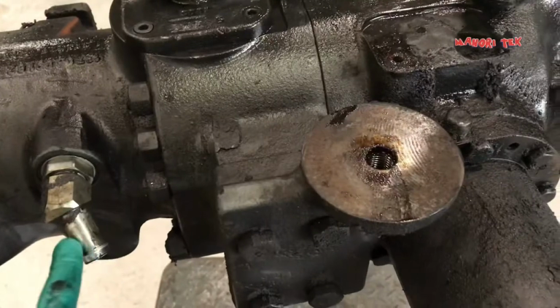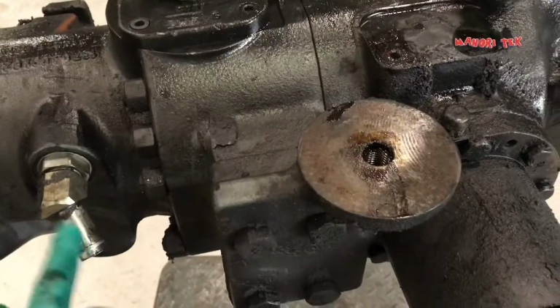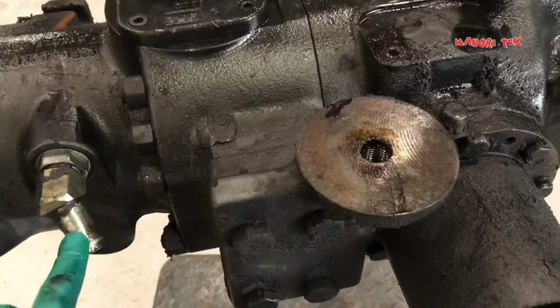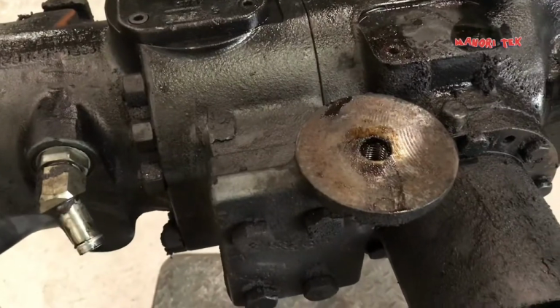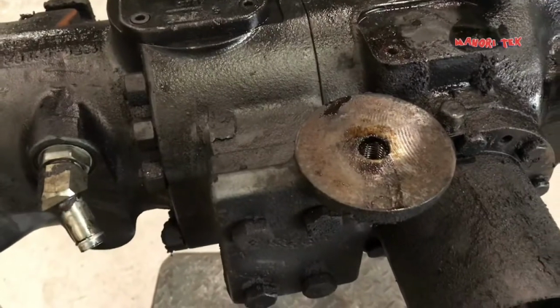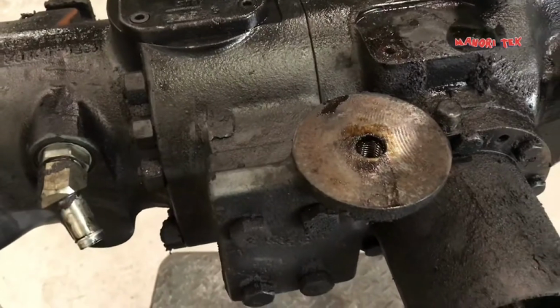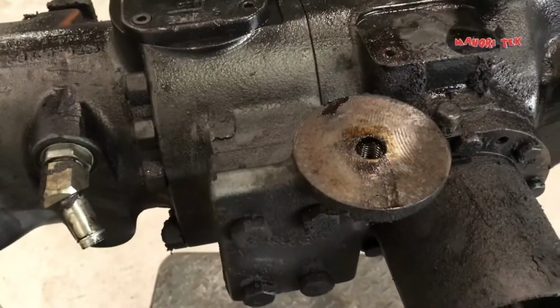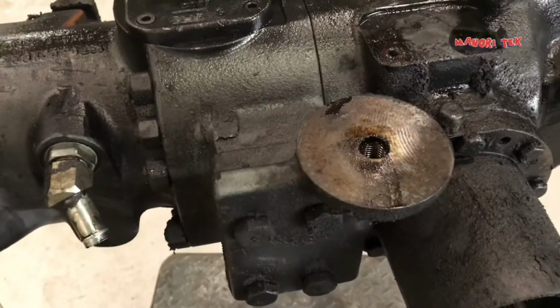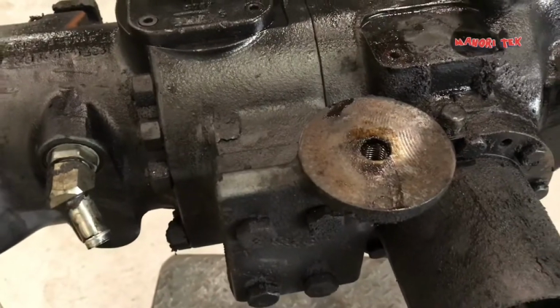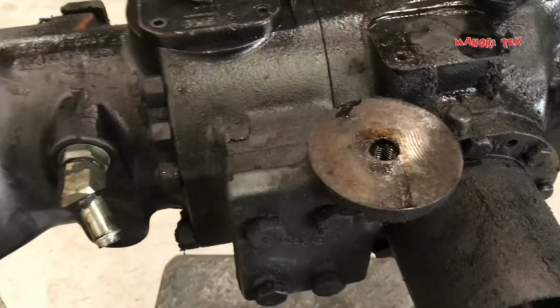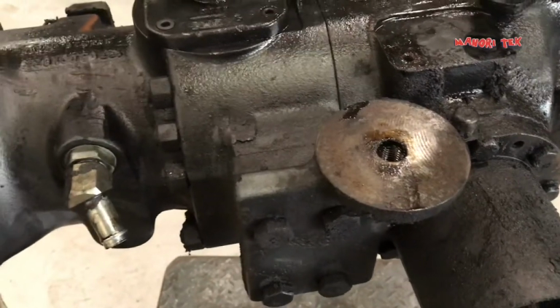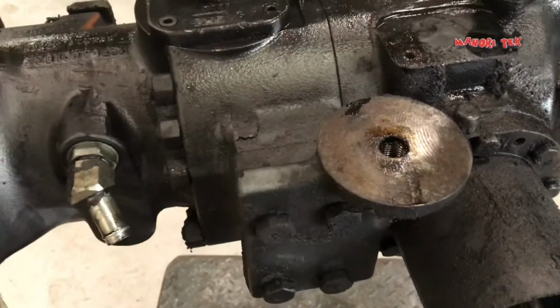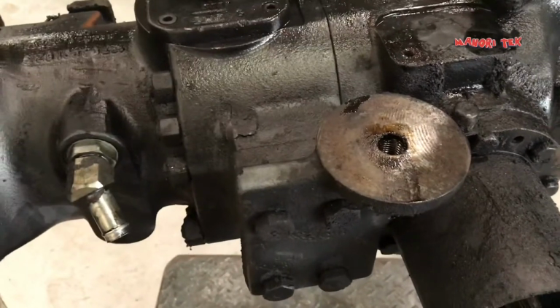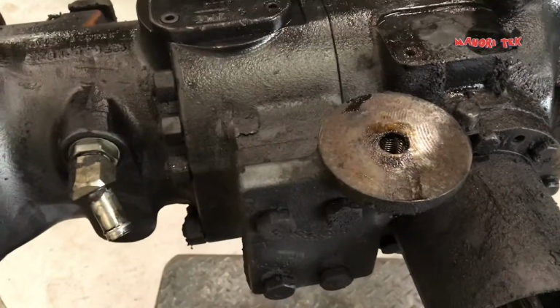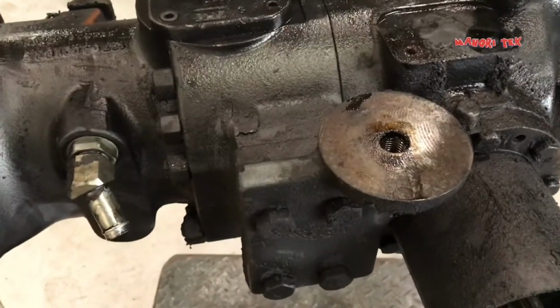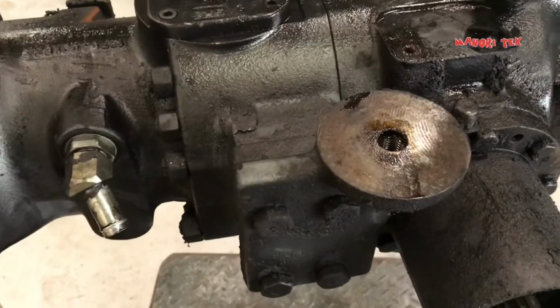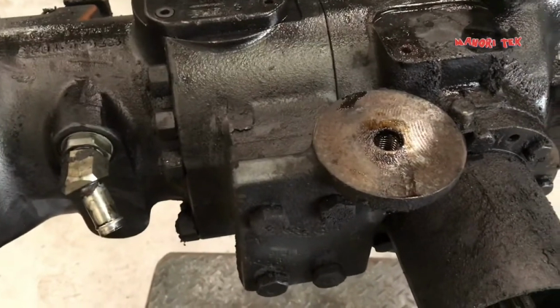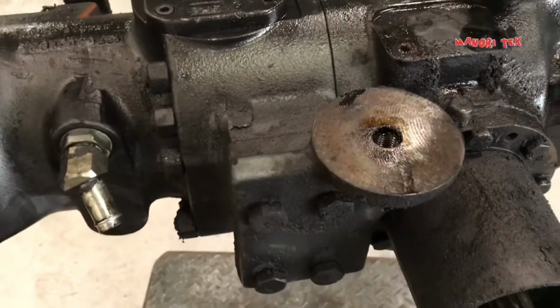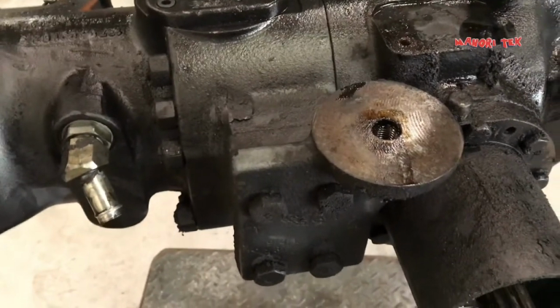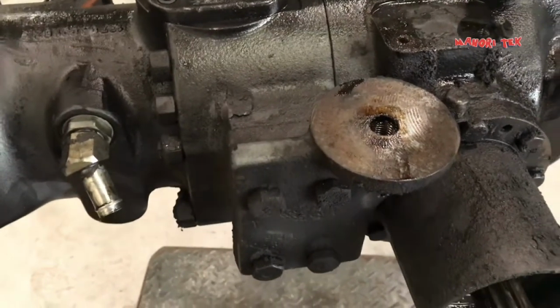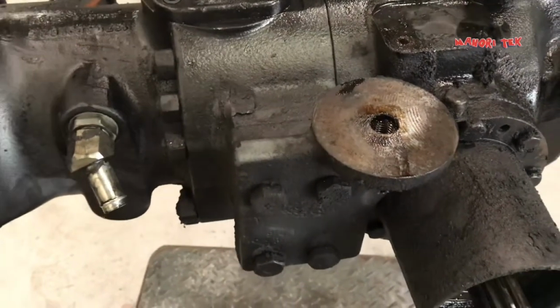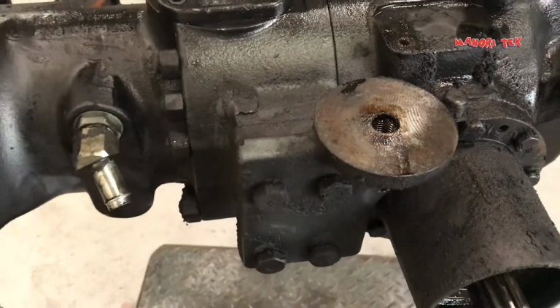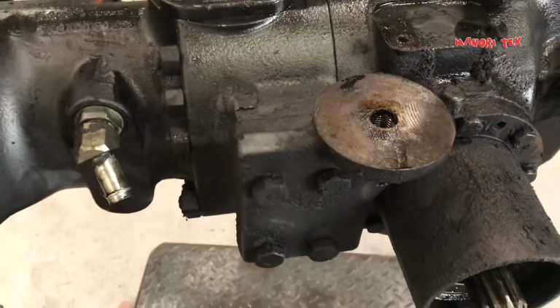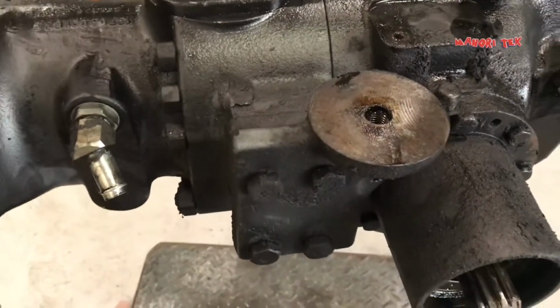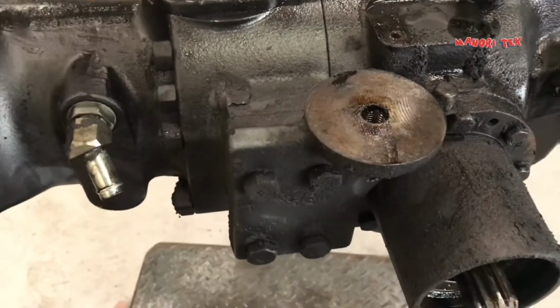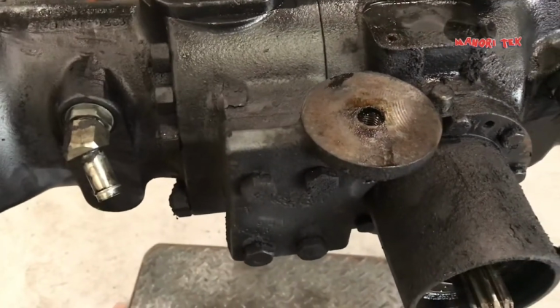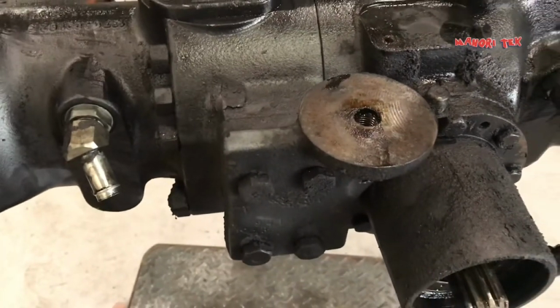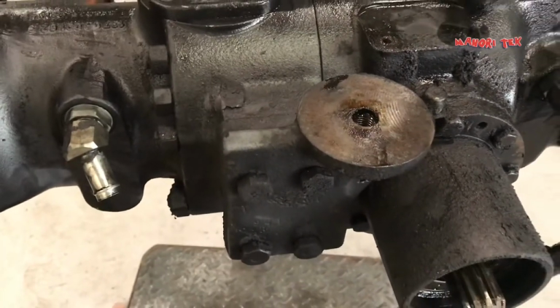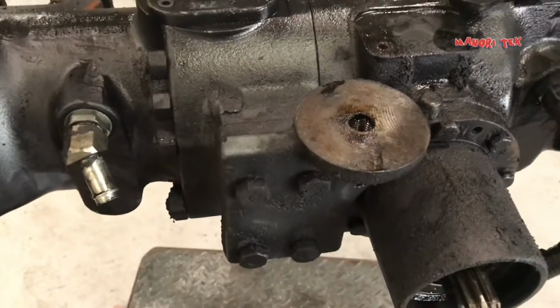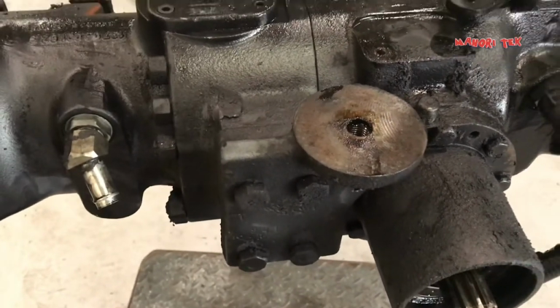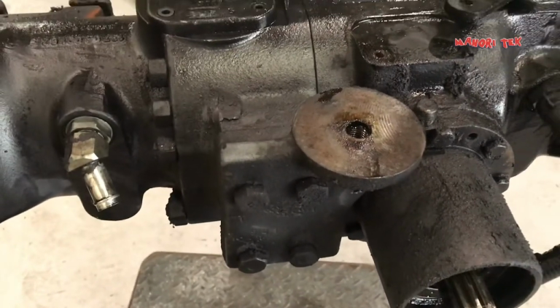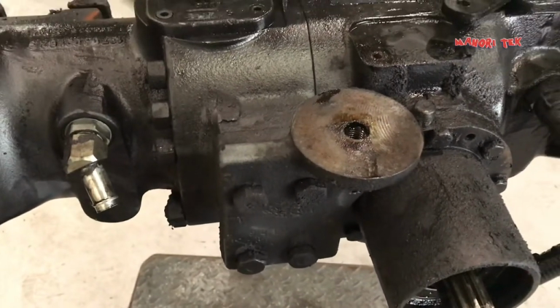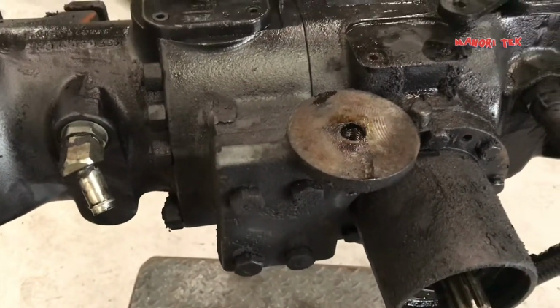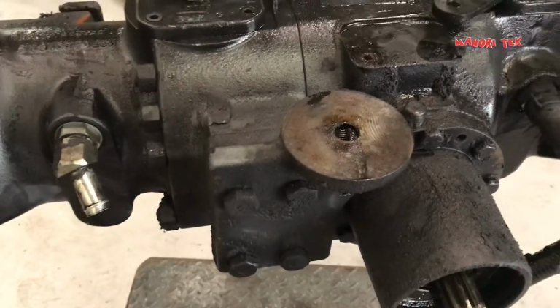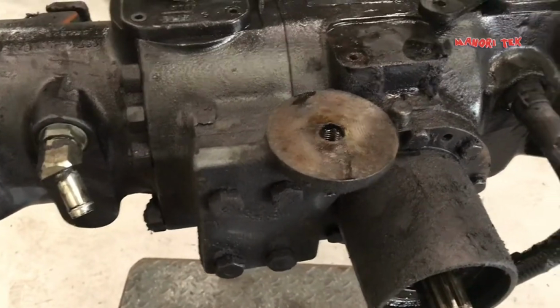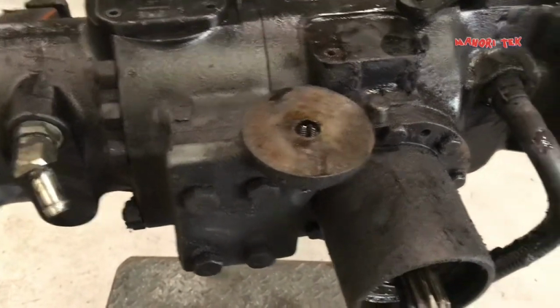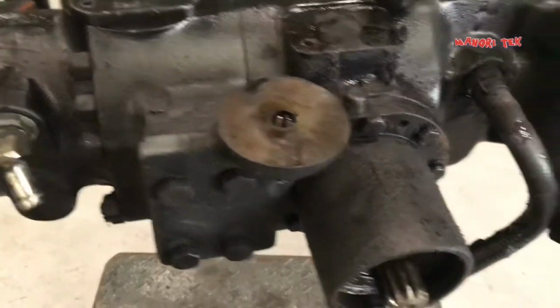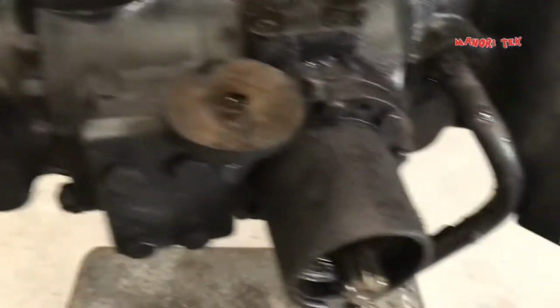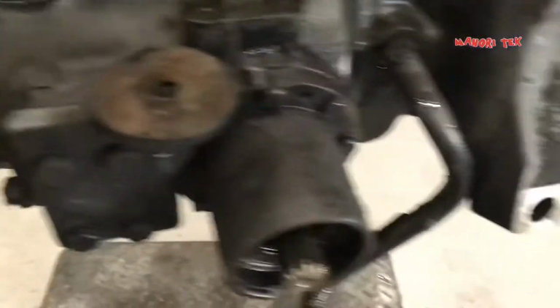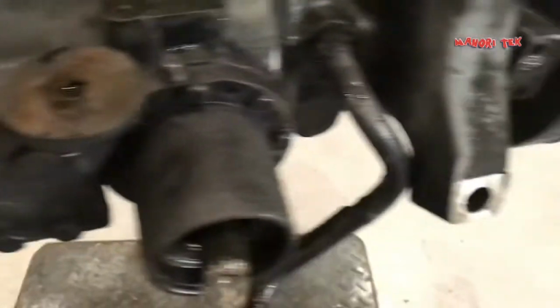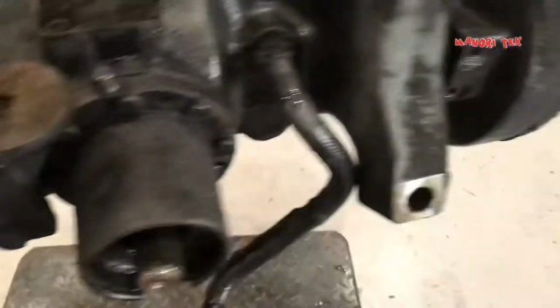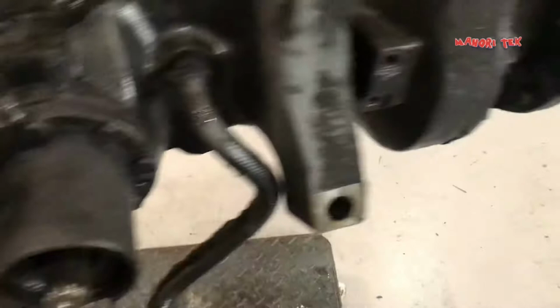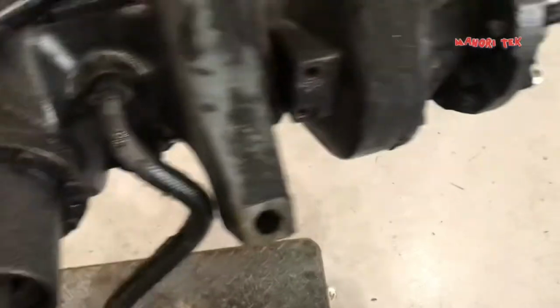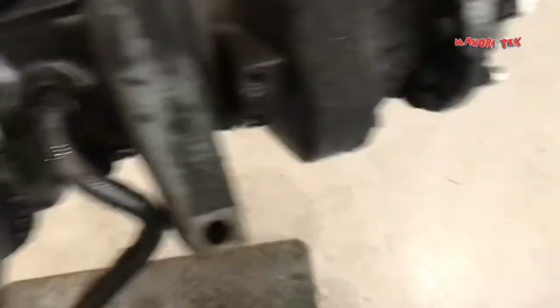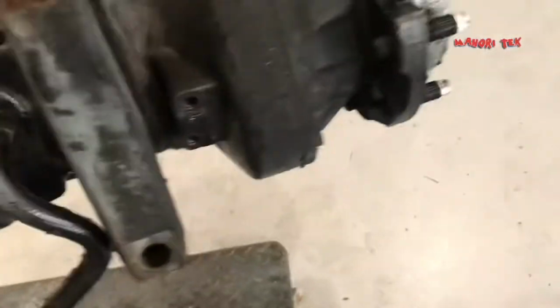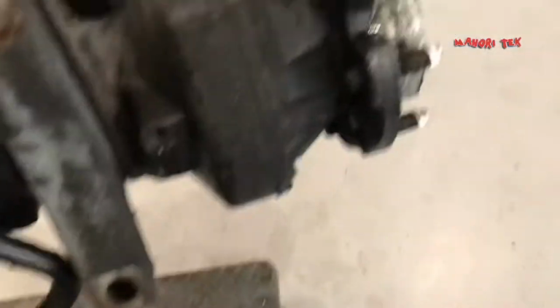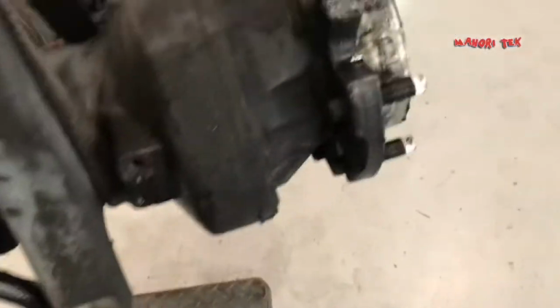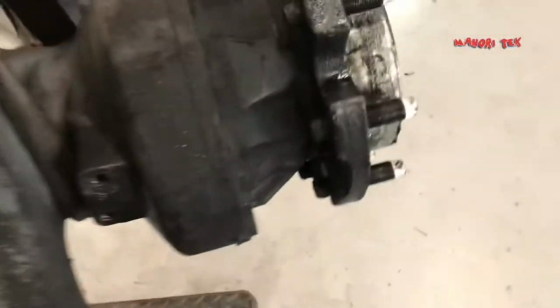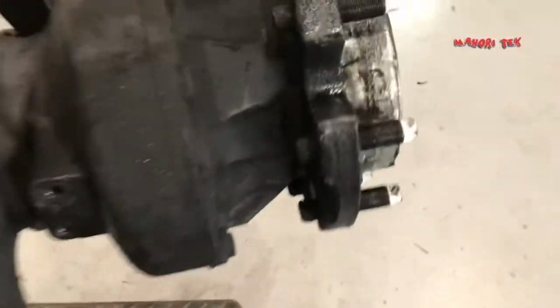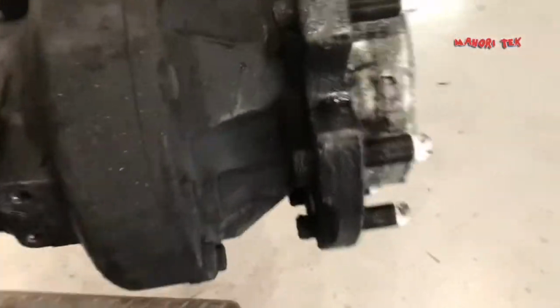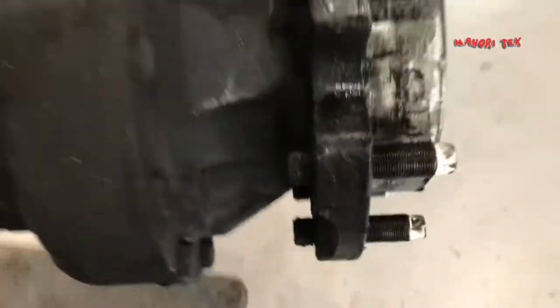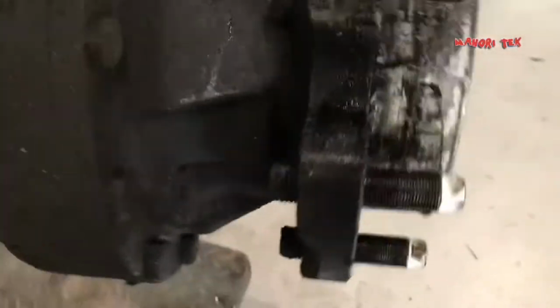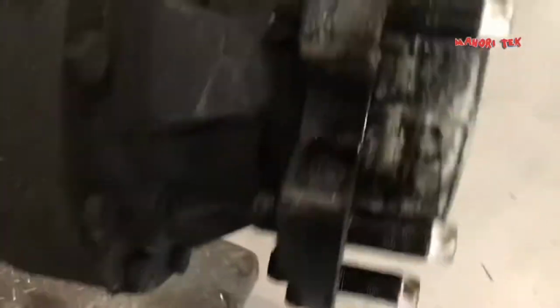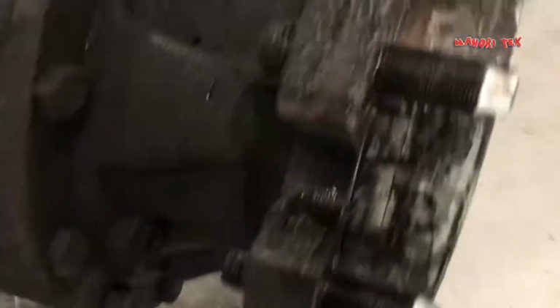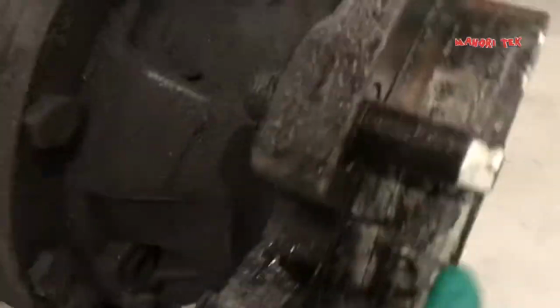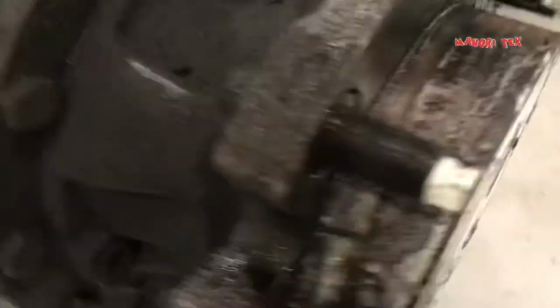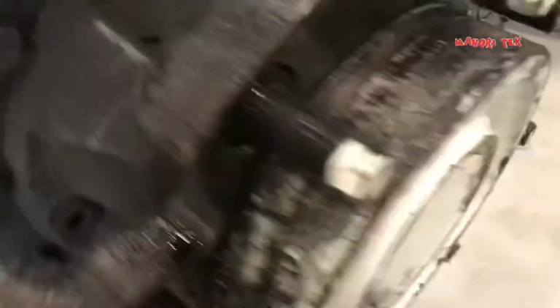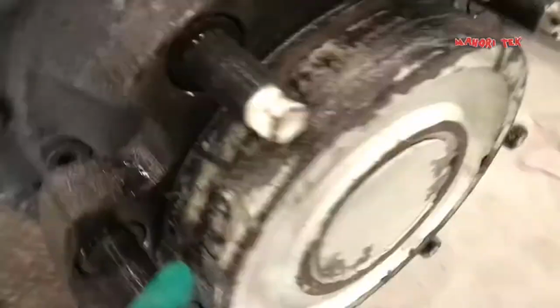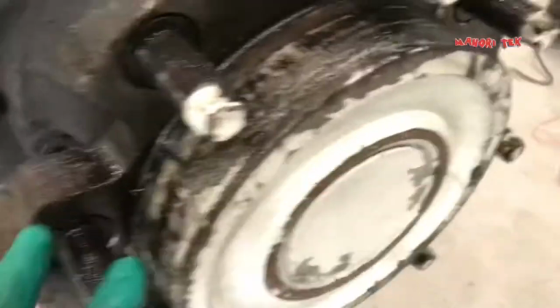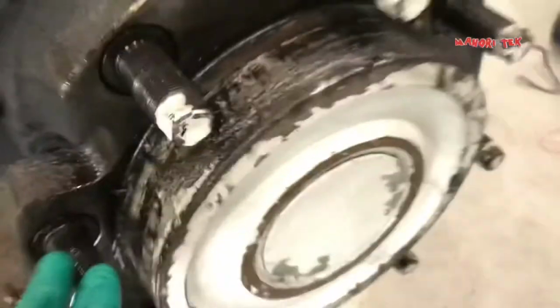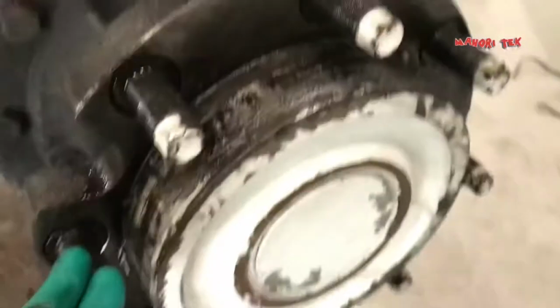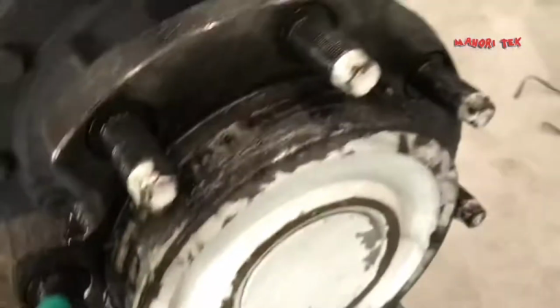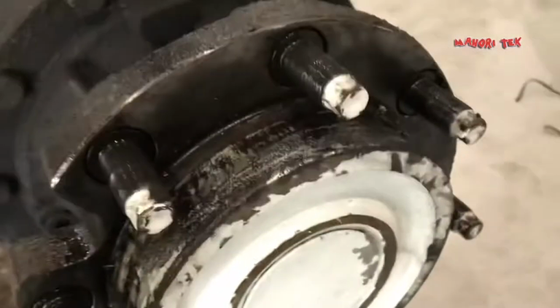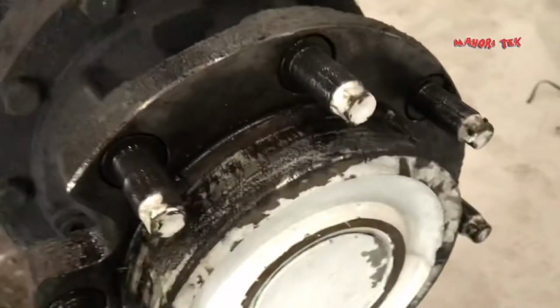Ang problema nito — maugong. Tiling na namin yung mga bearing, baka pumigay na yung bearing.